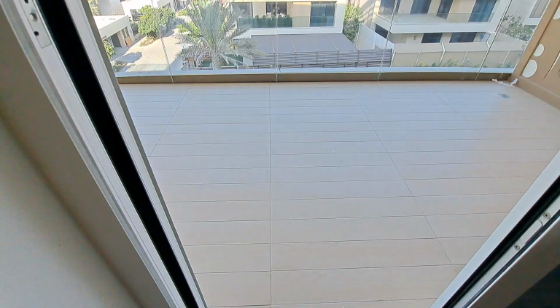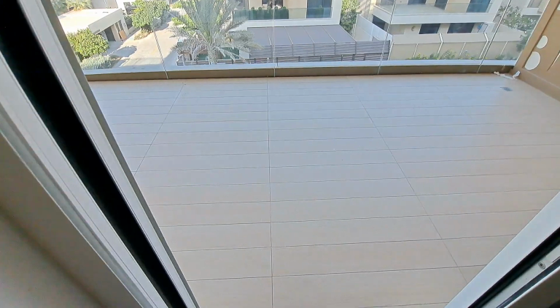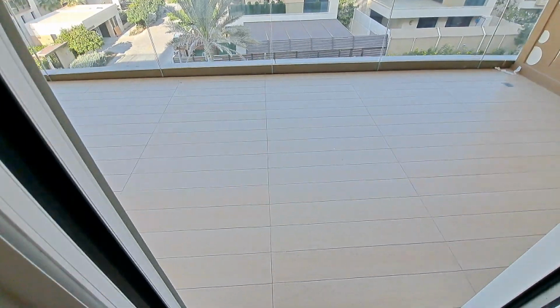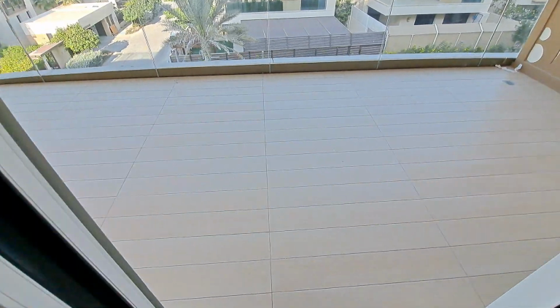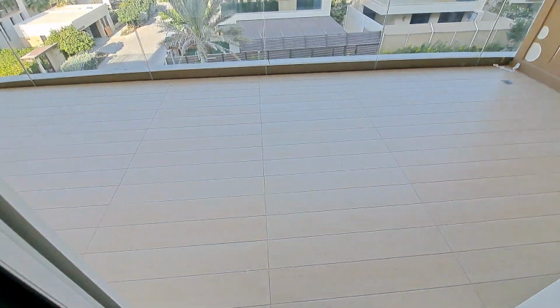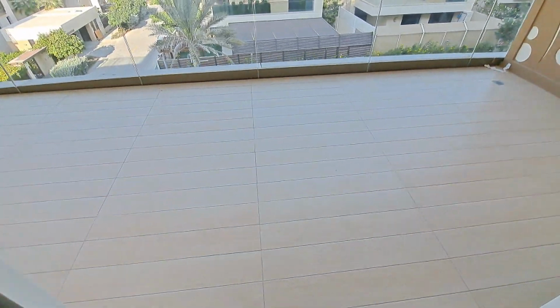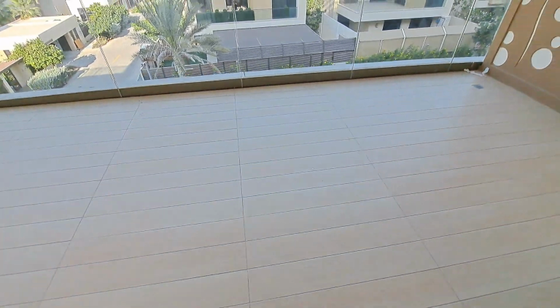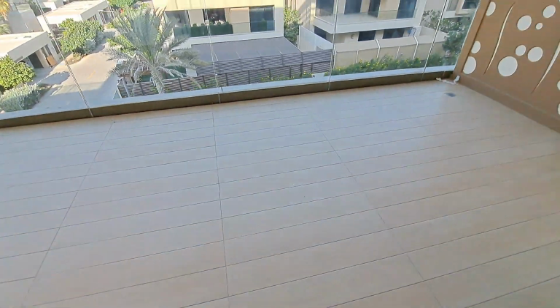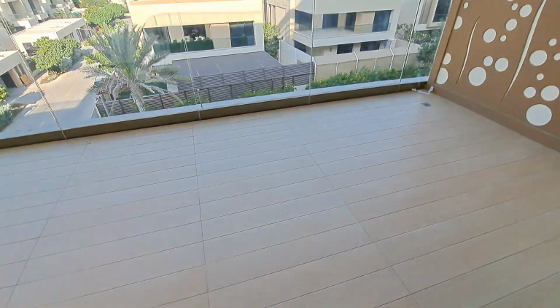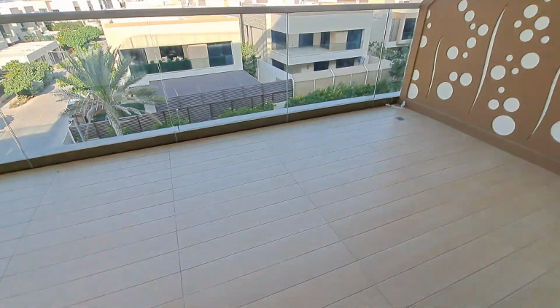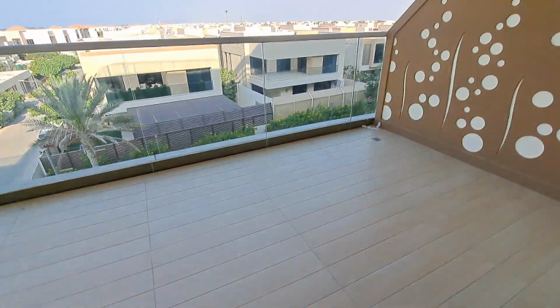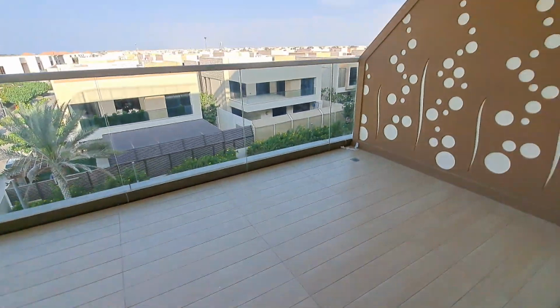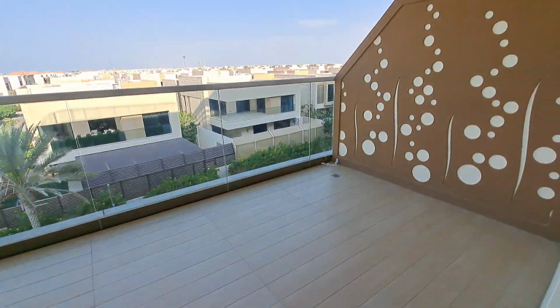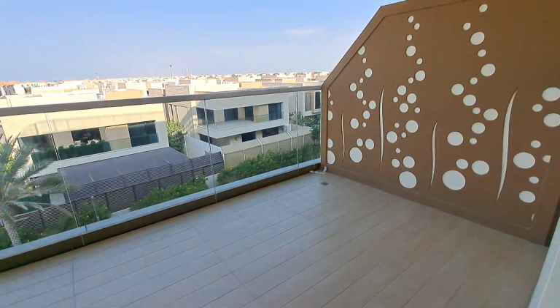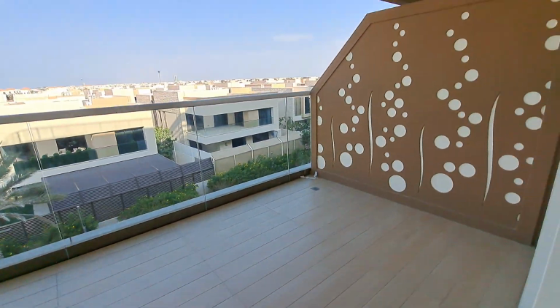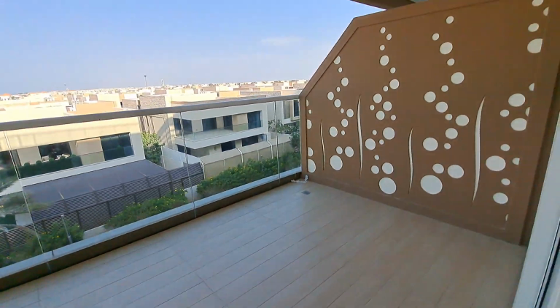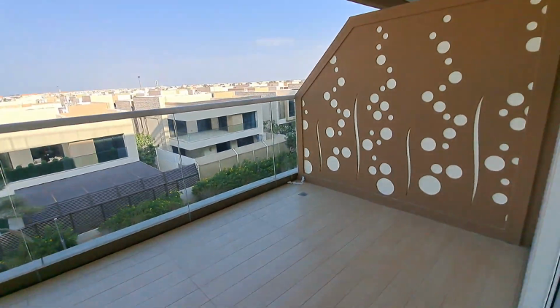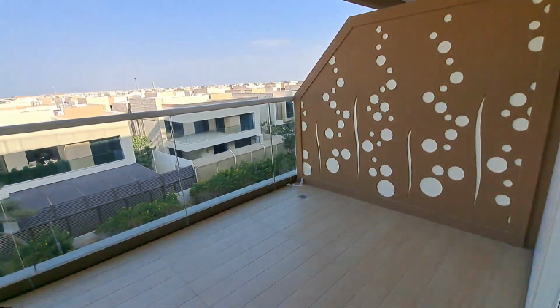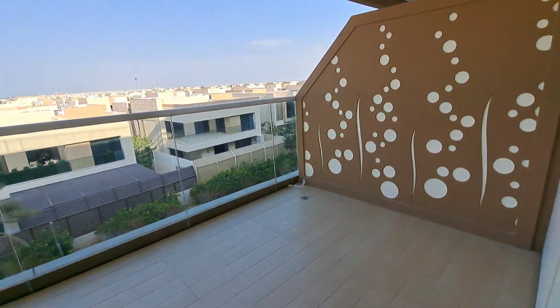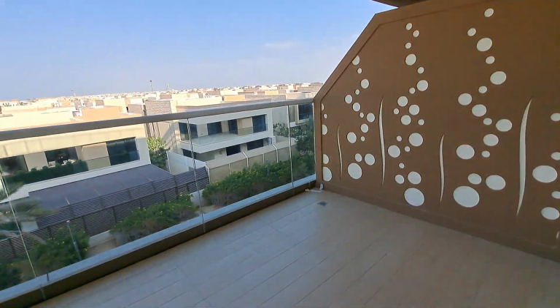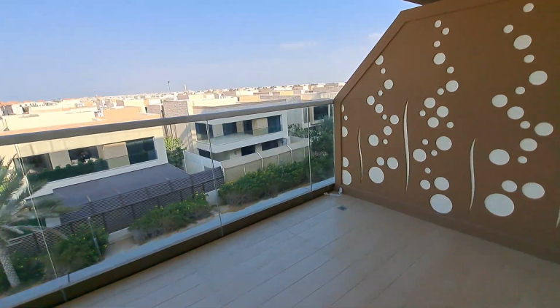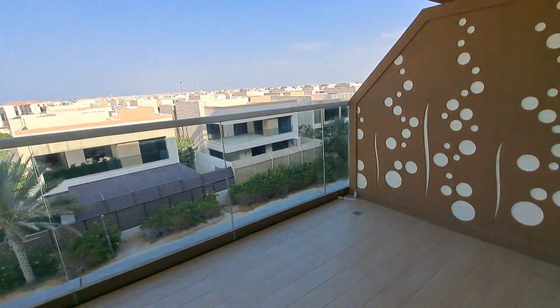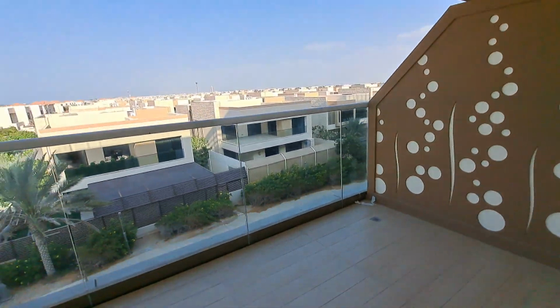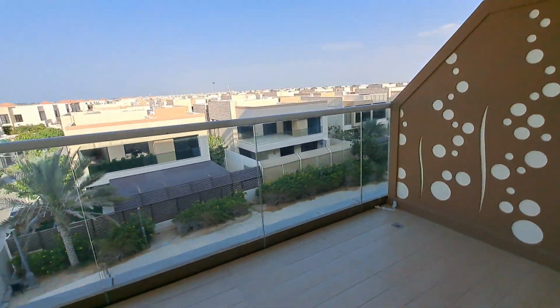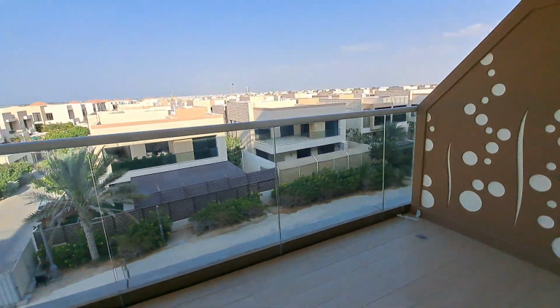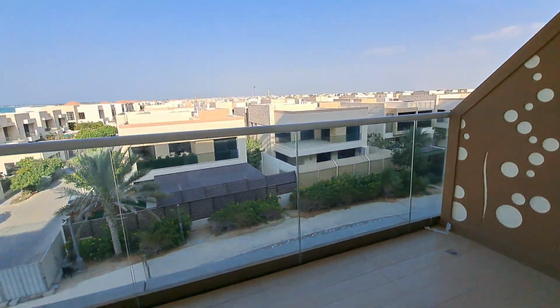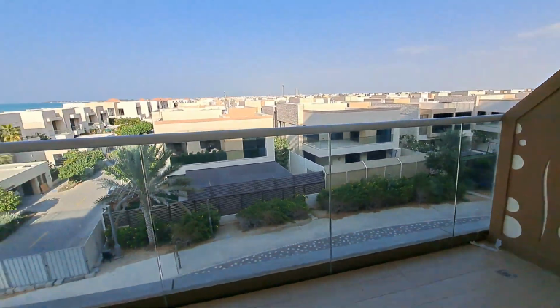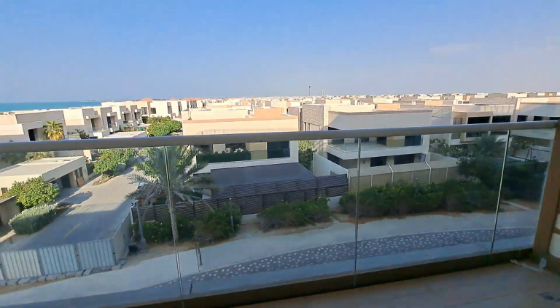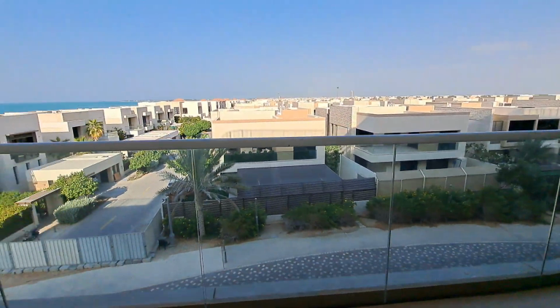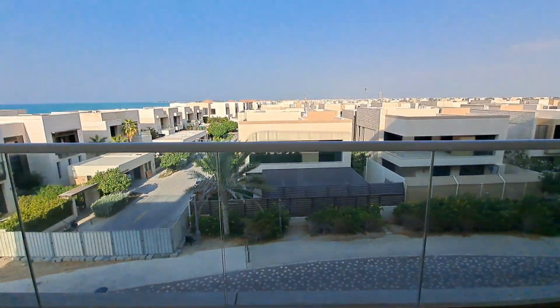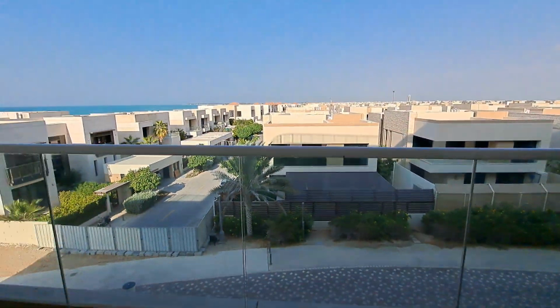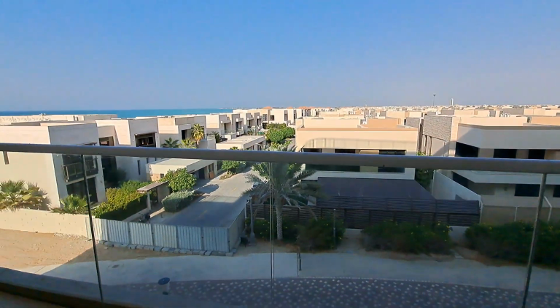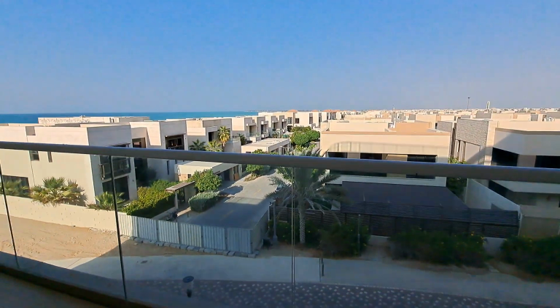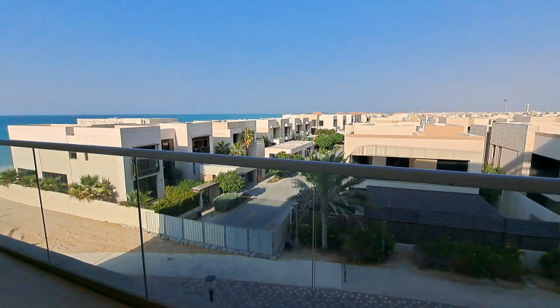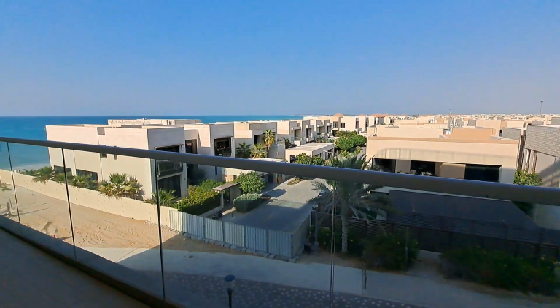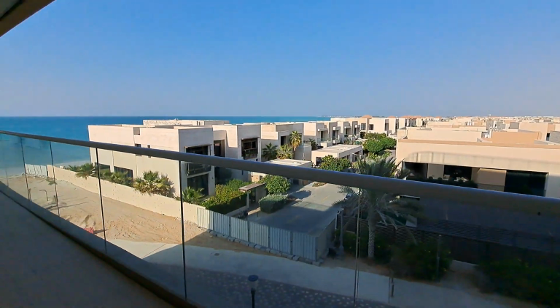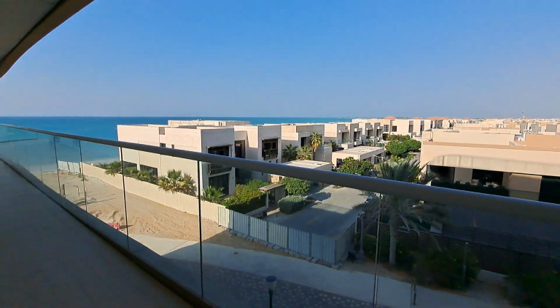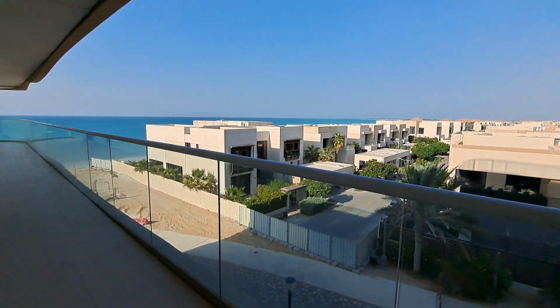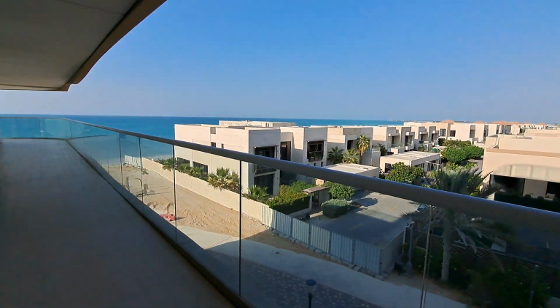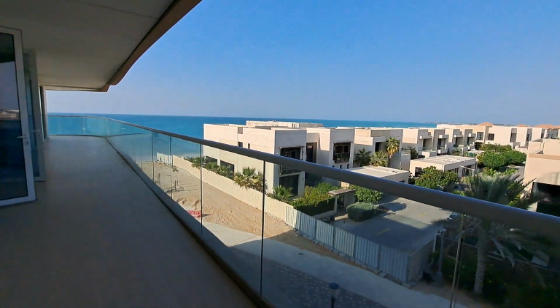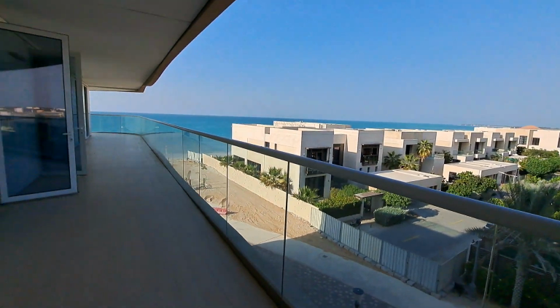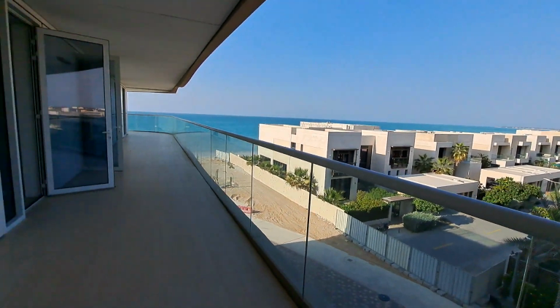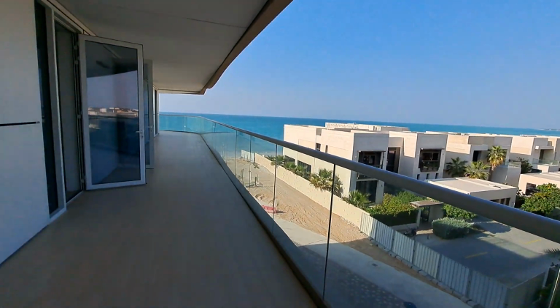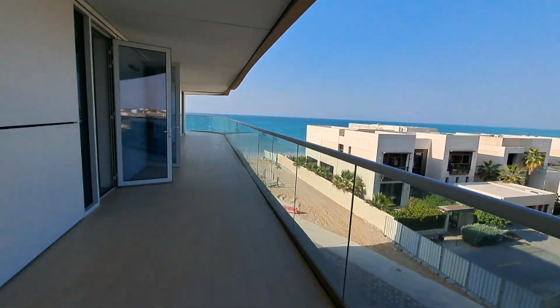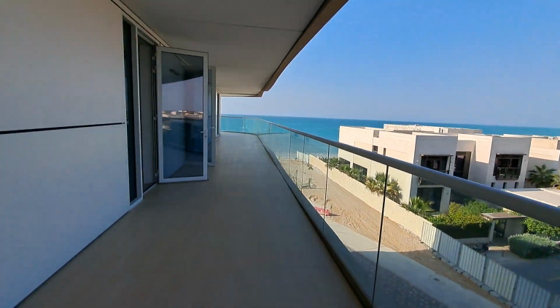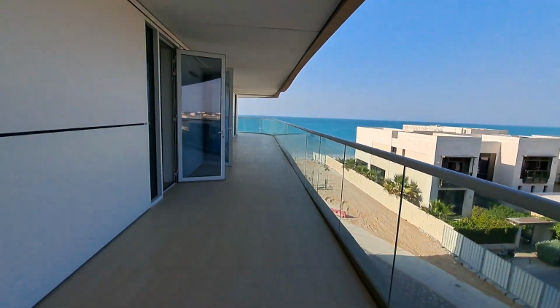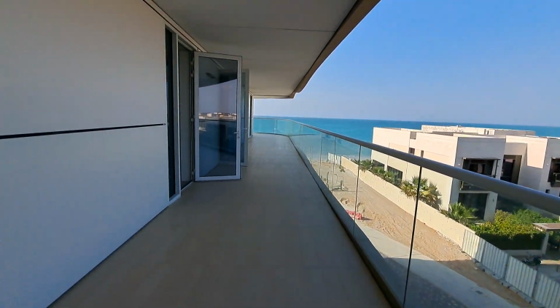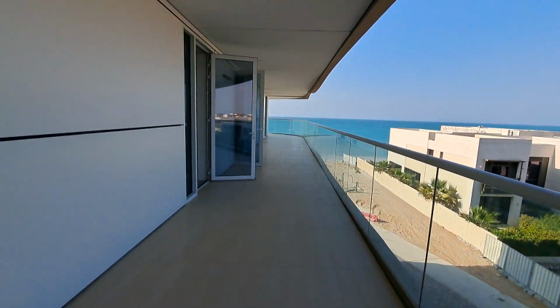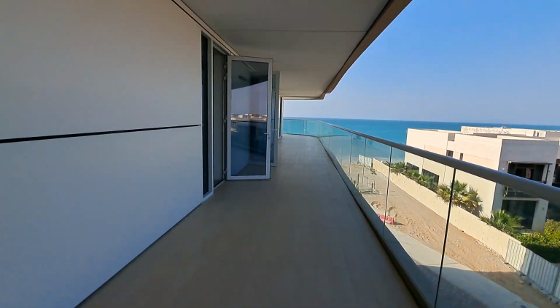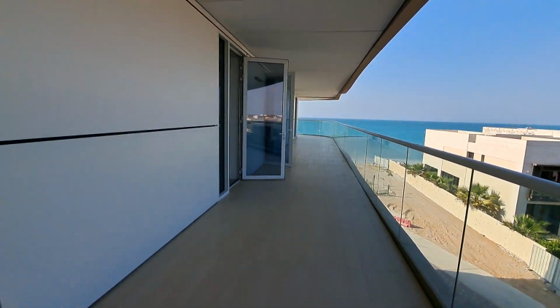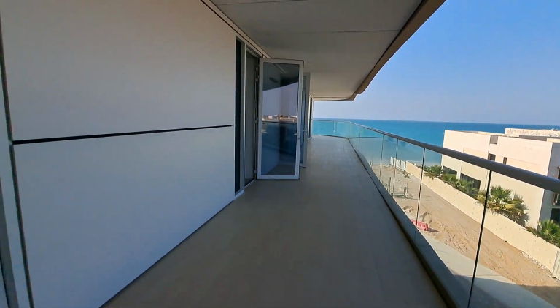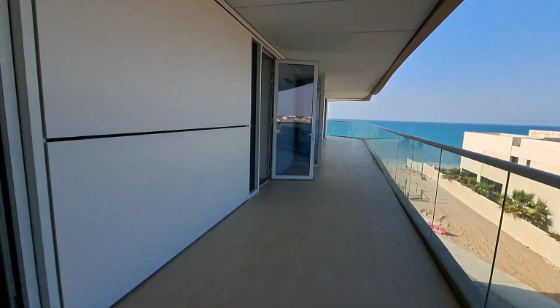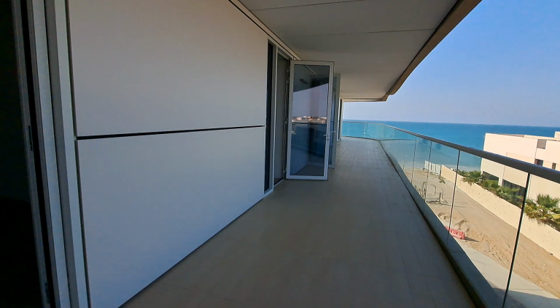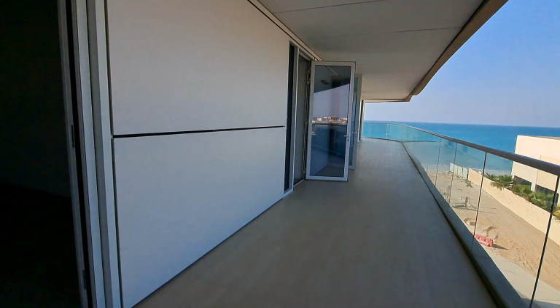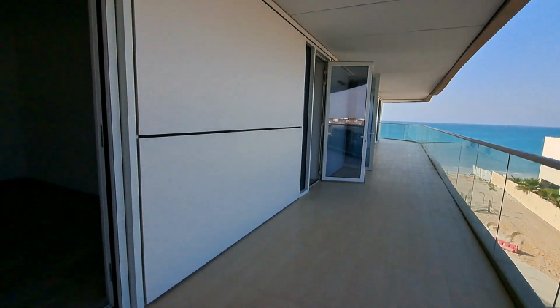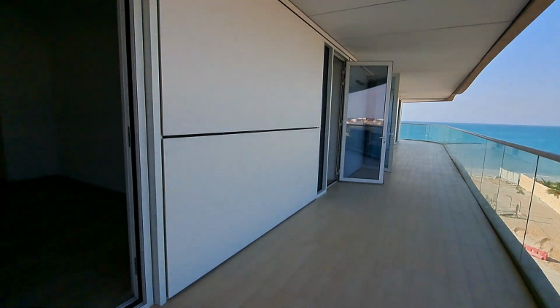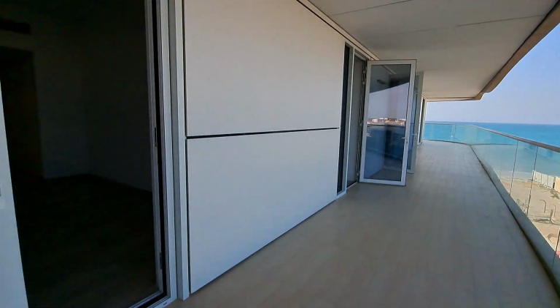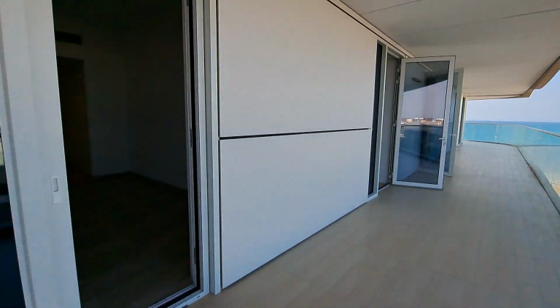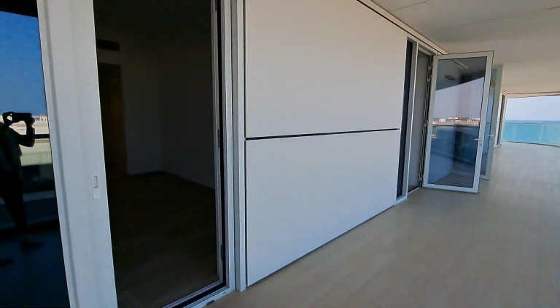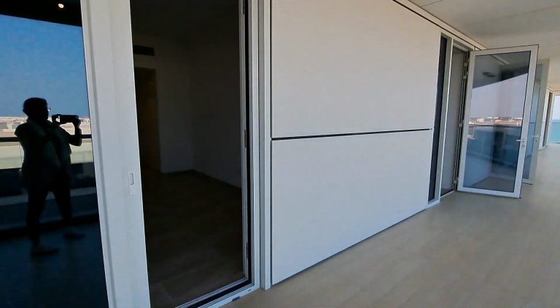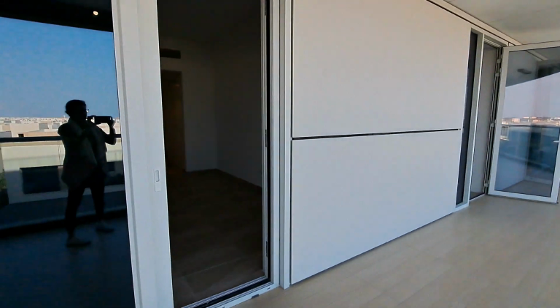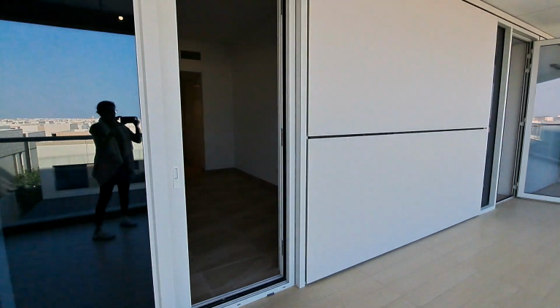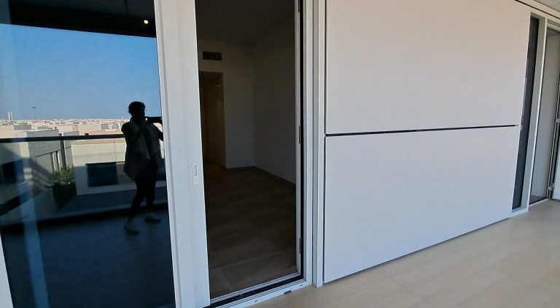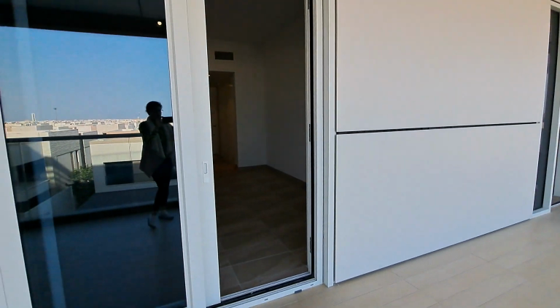A beautiful balcony that goes throughout to the living room.